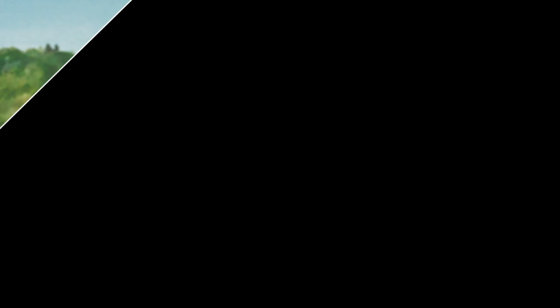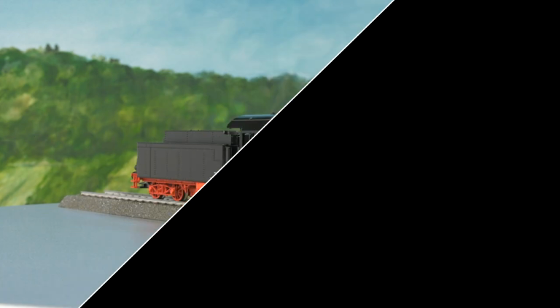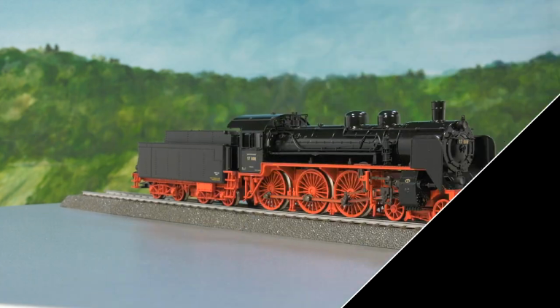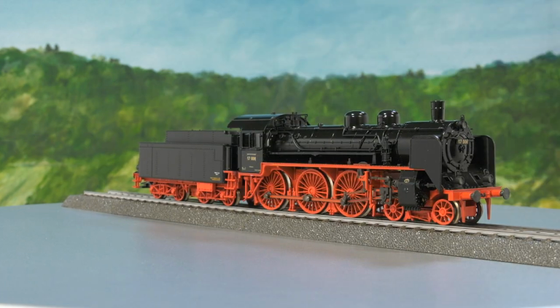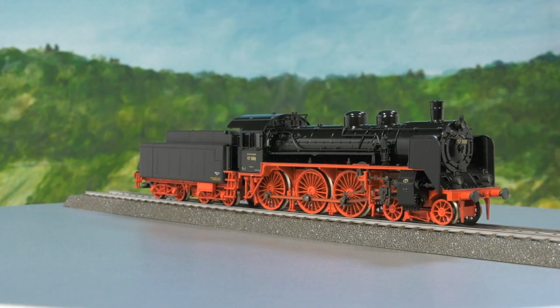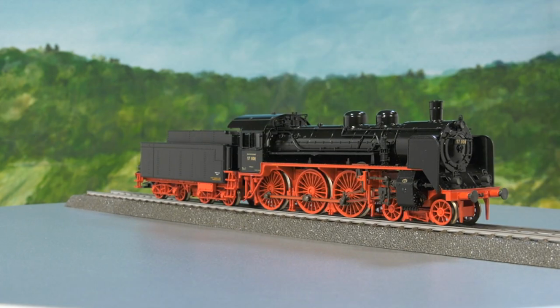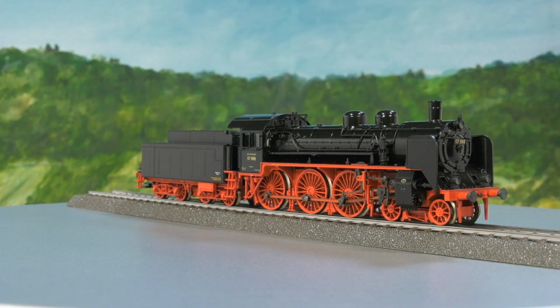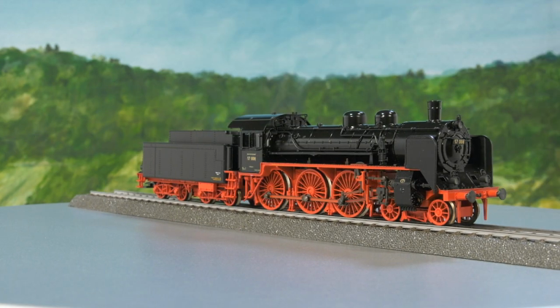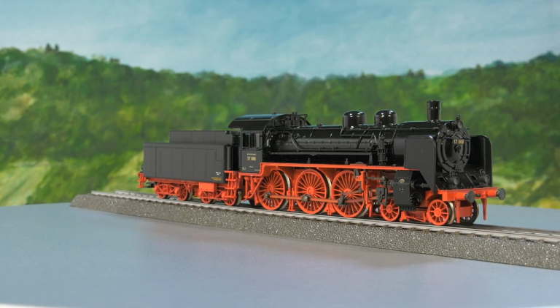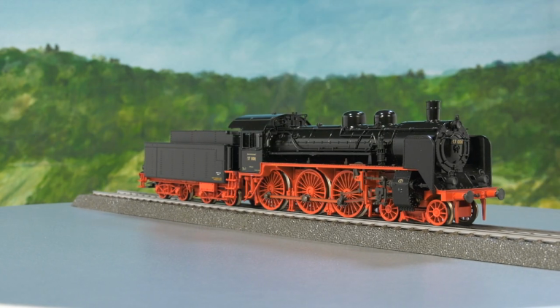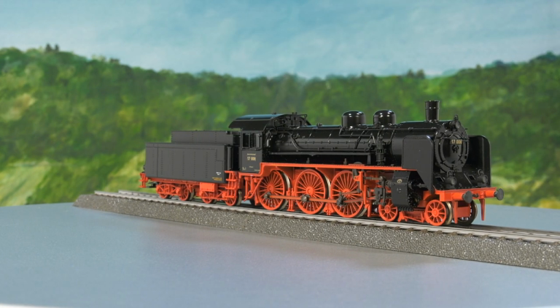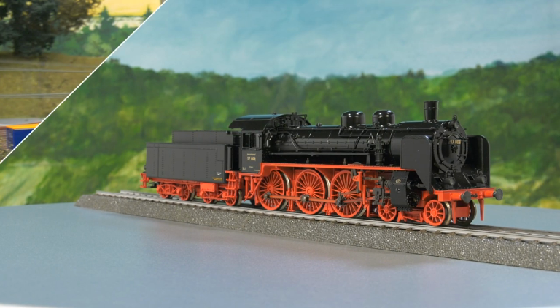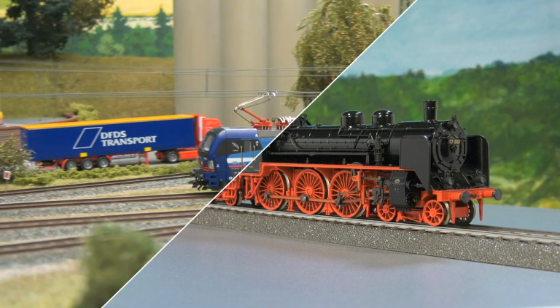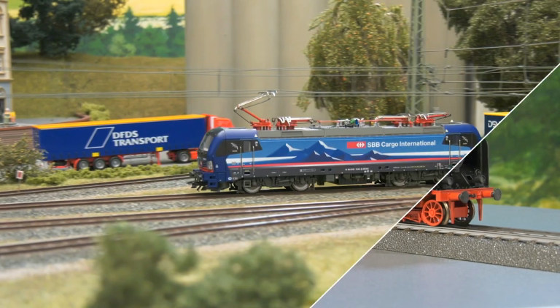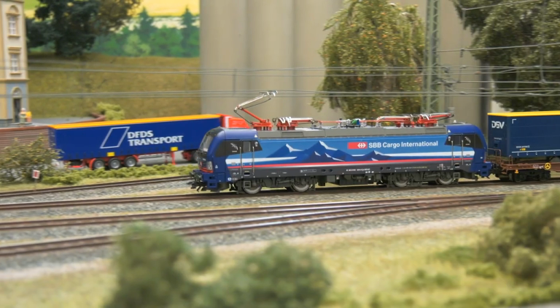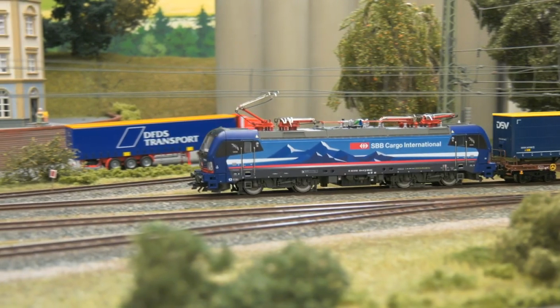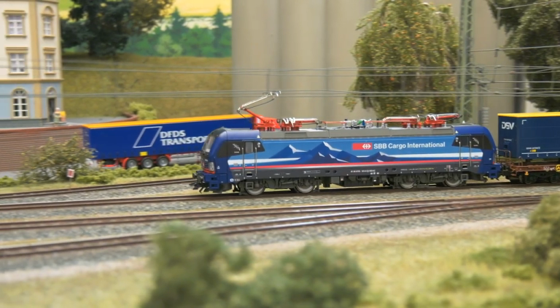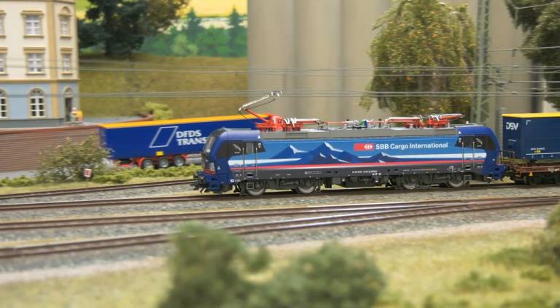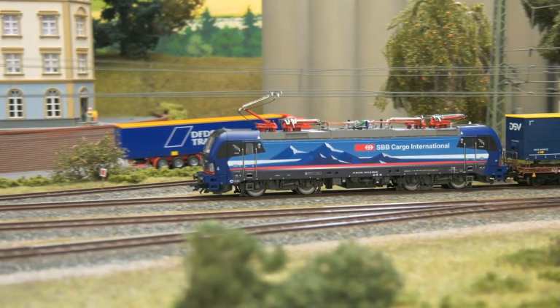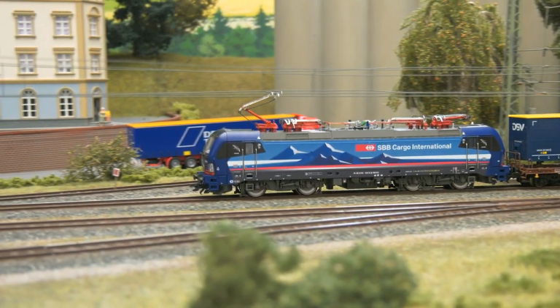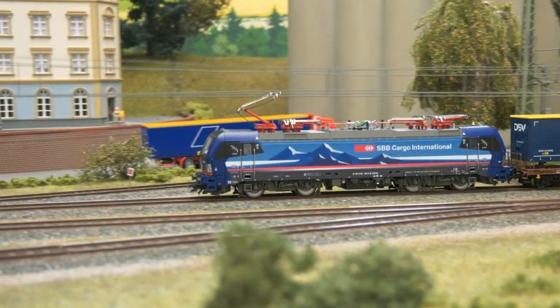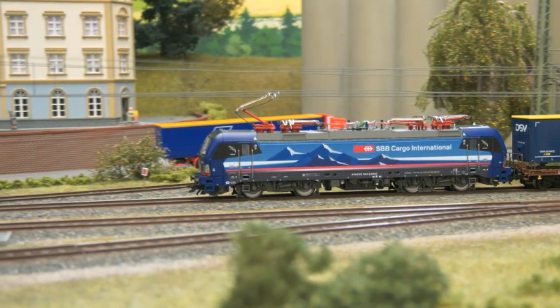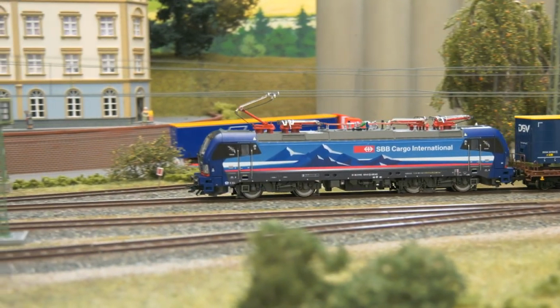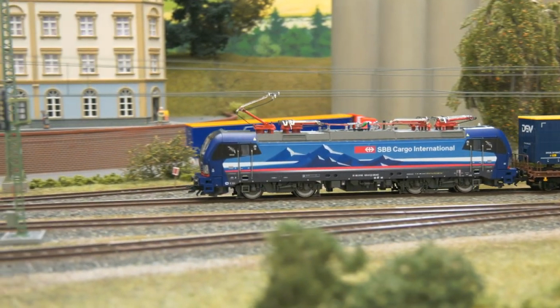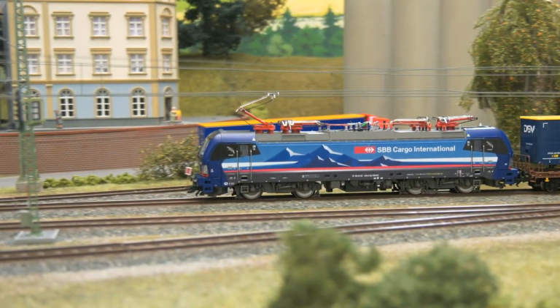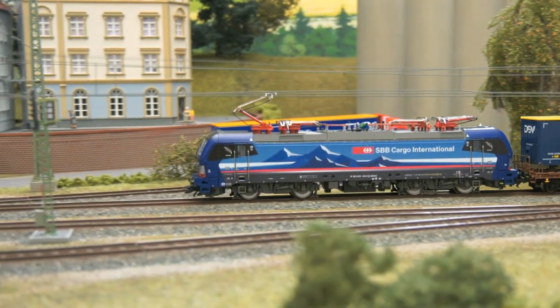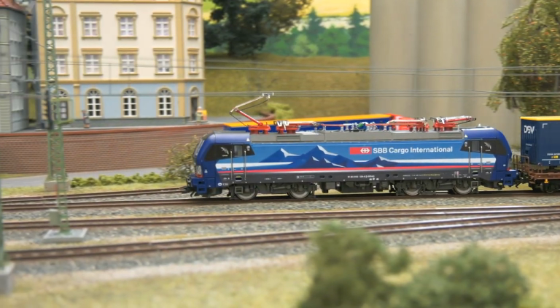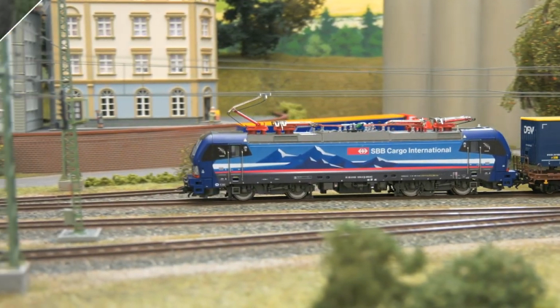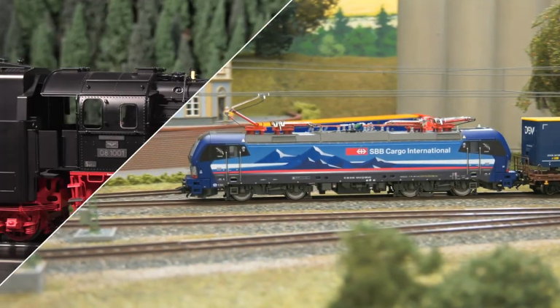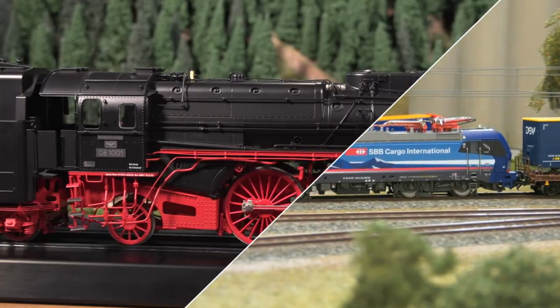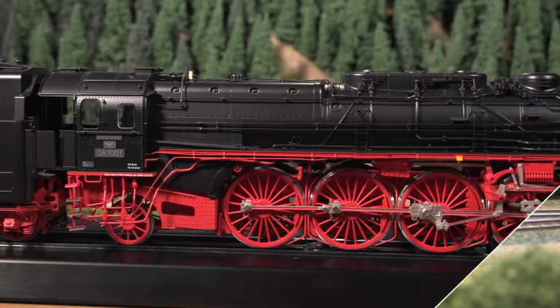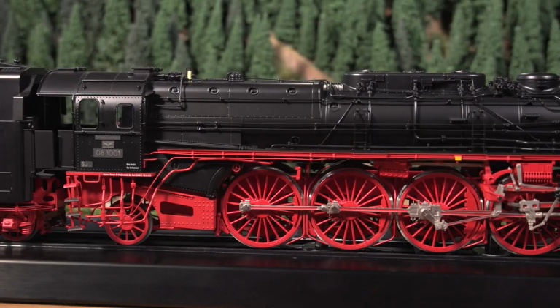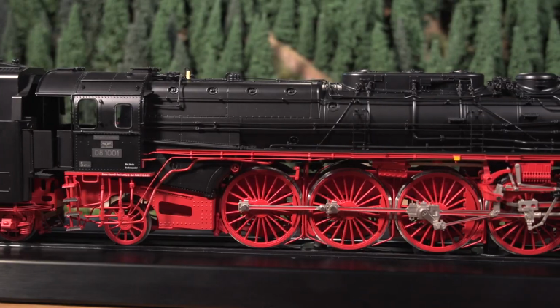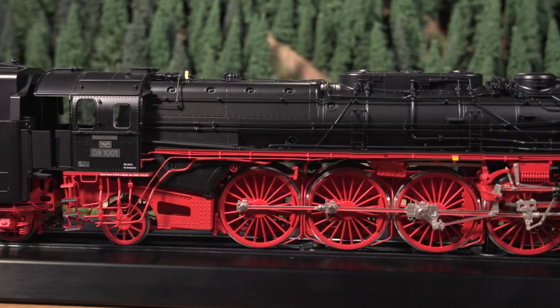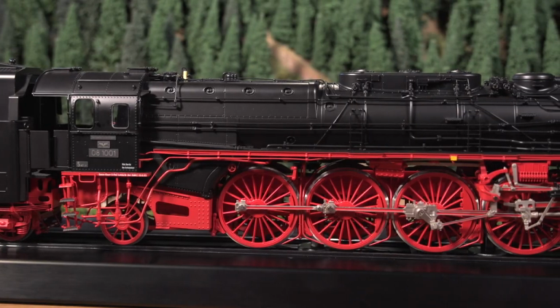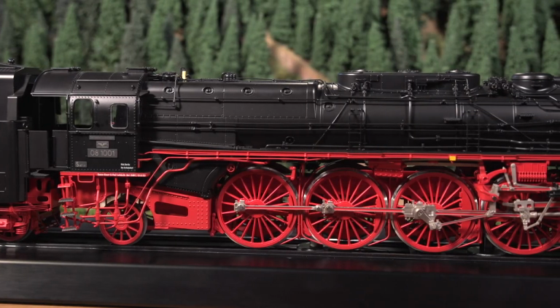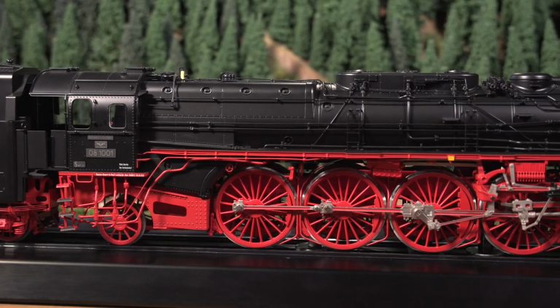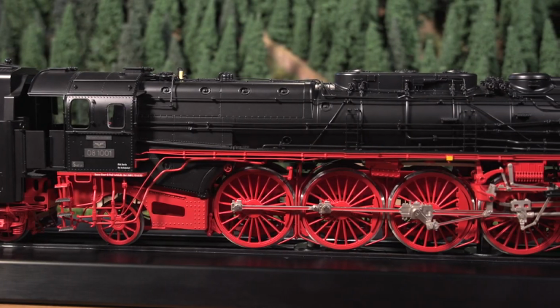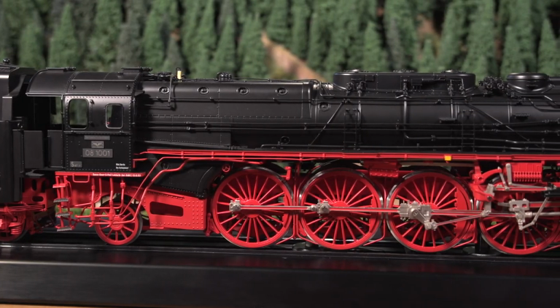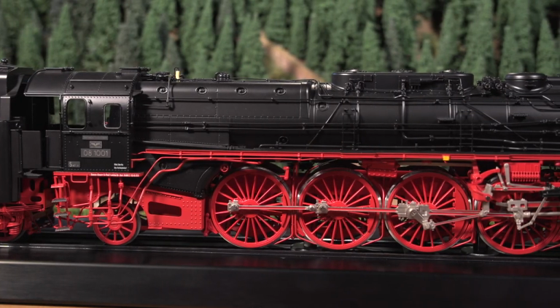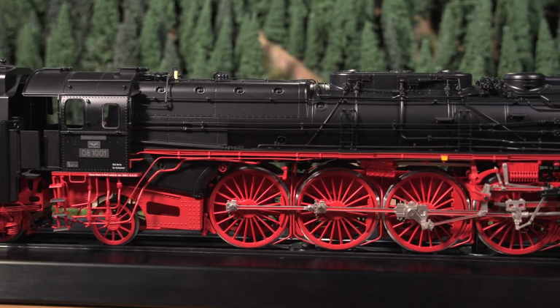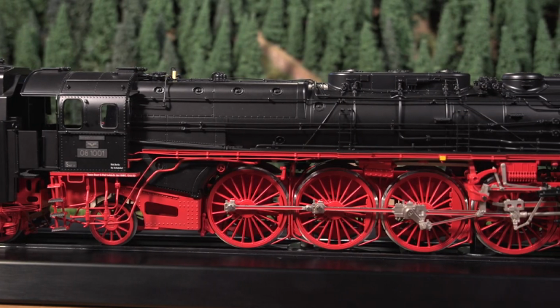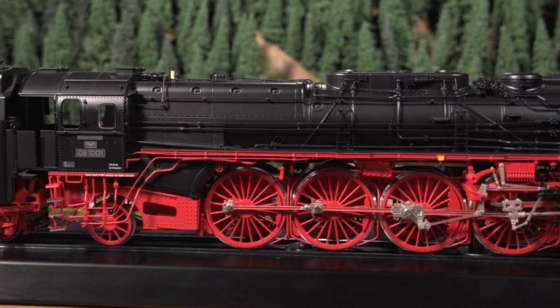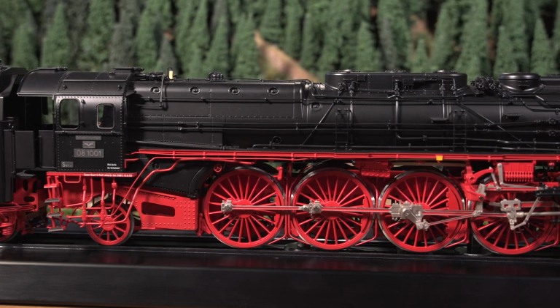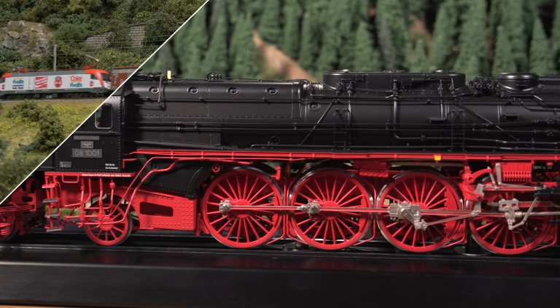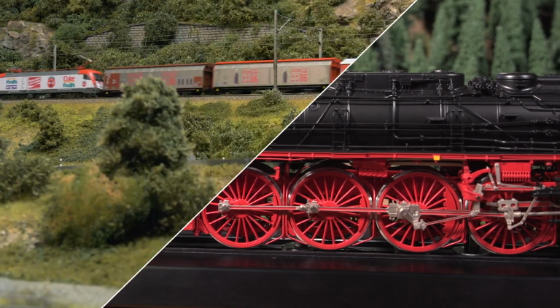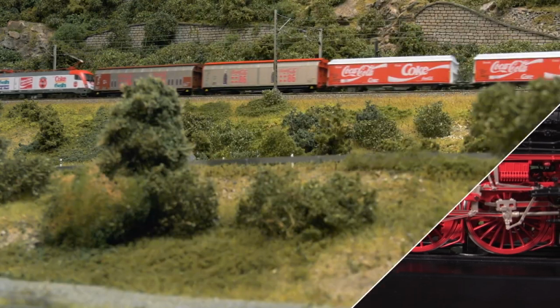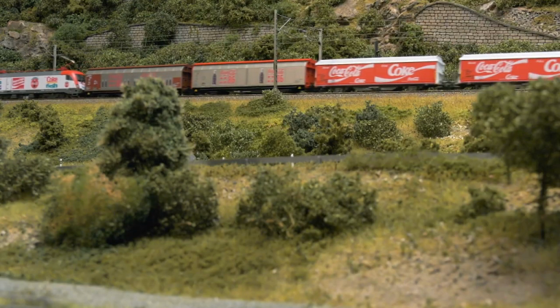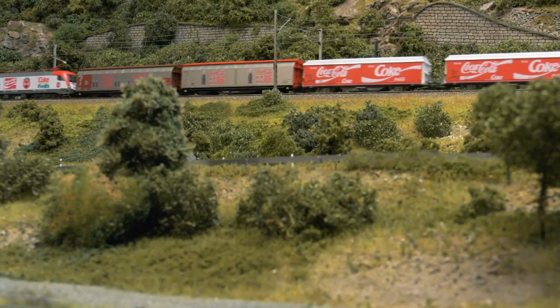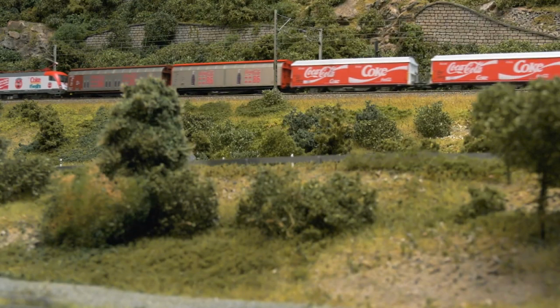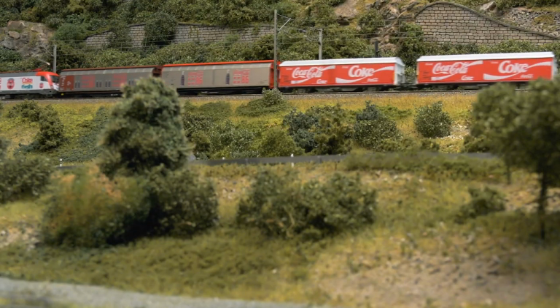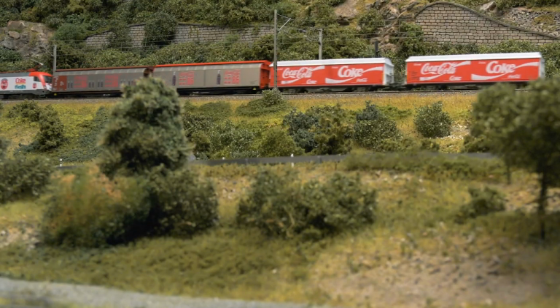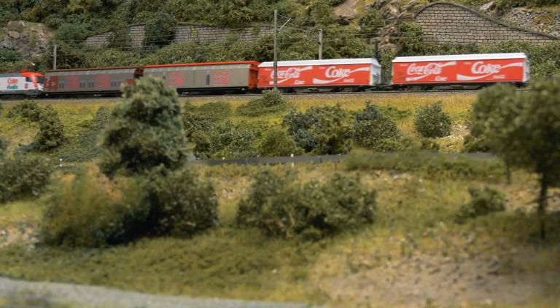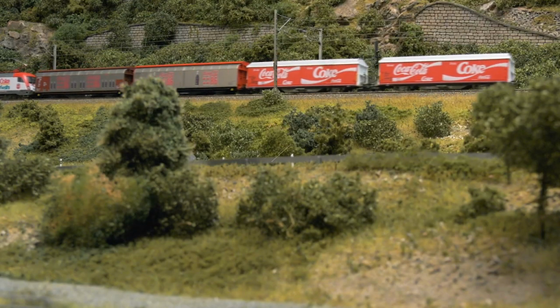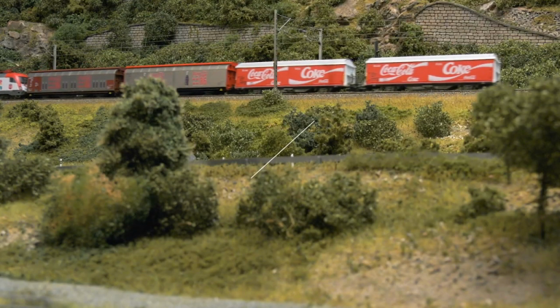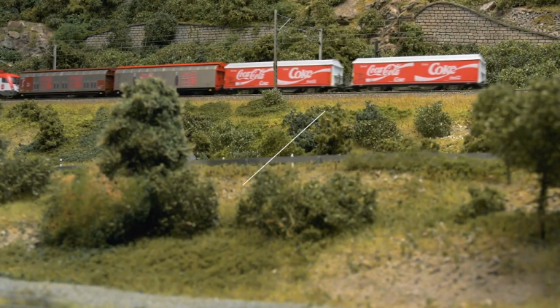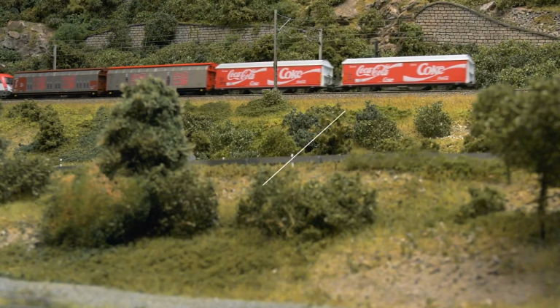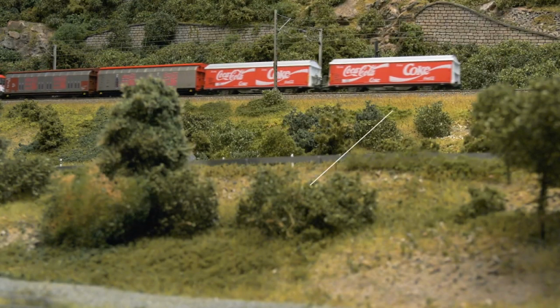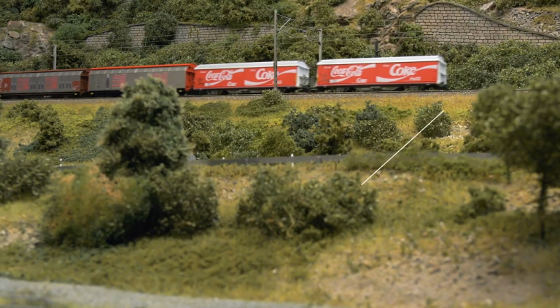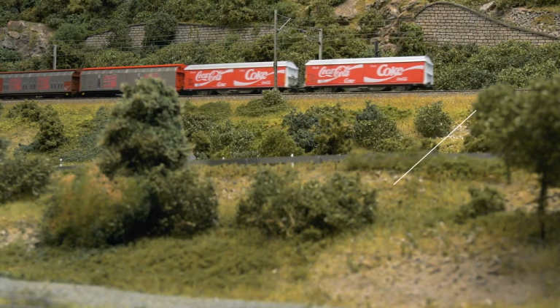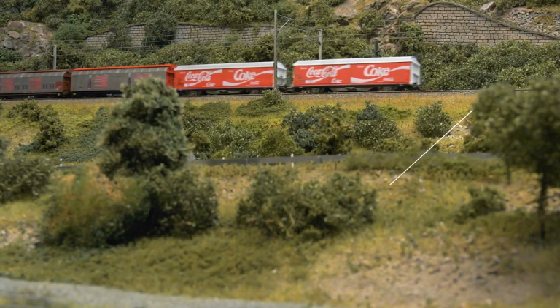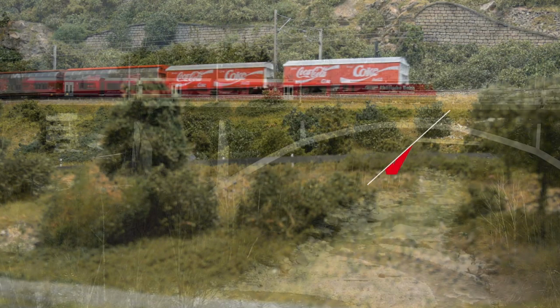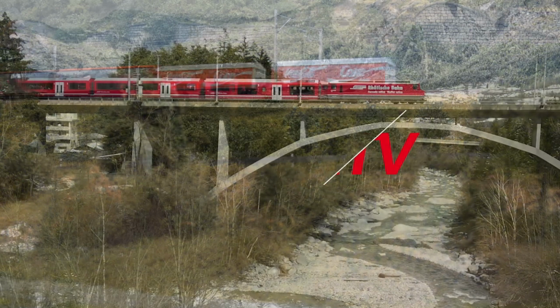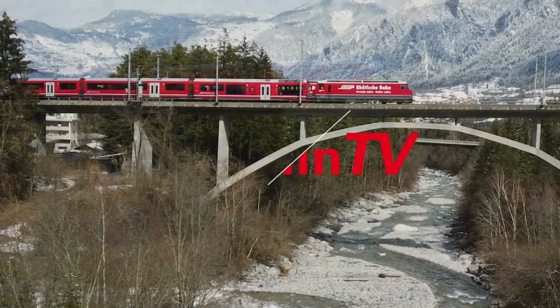Welcome to a presentation of the Summer Novelties 2021 from Märklin, Trix and LGB.